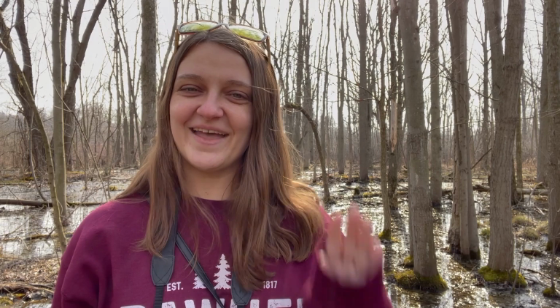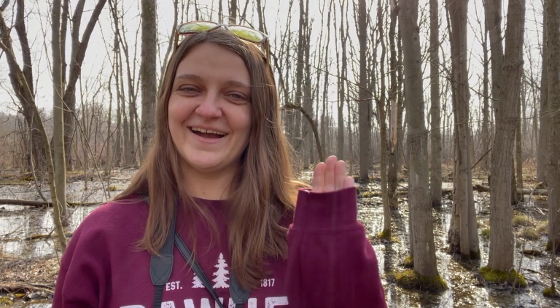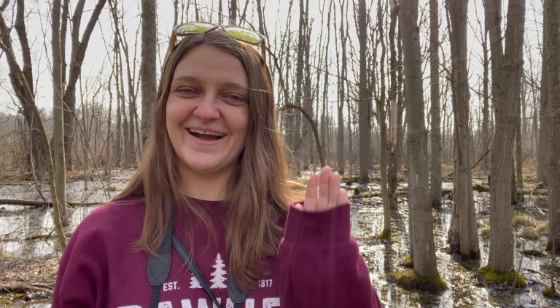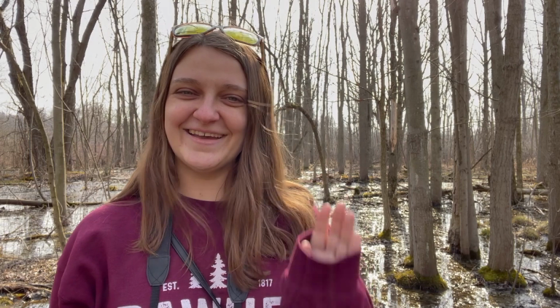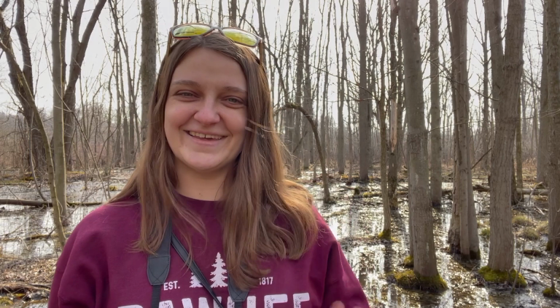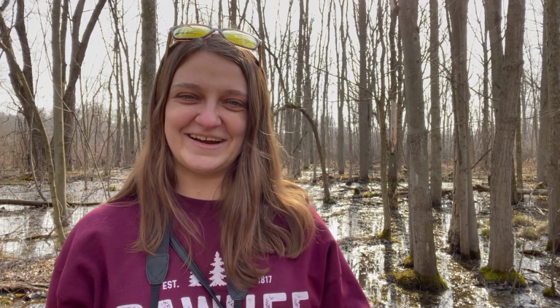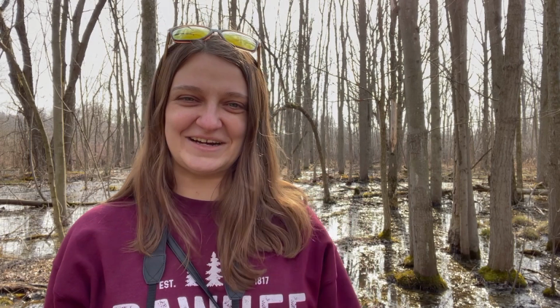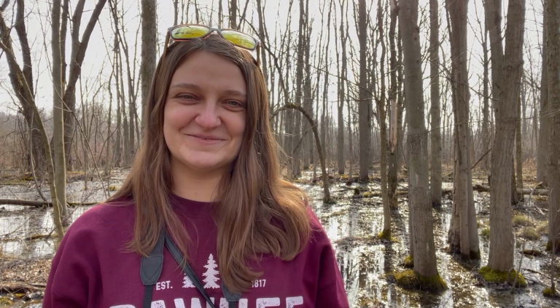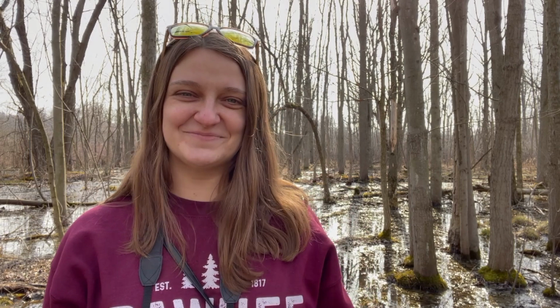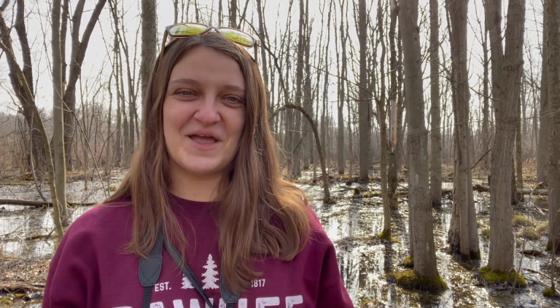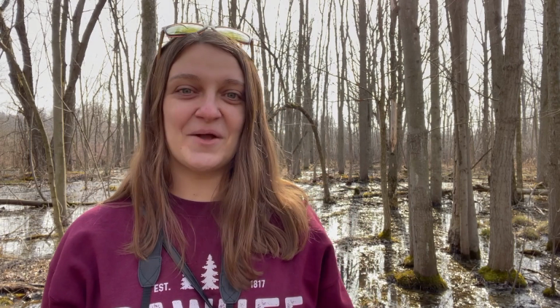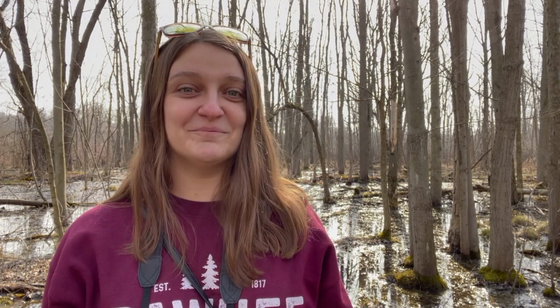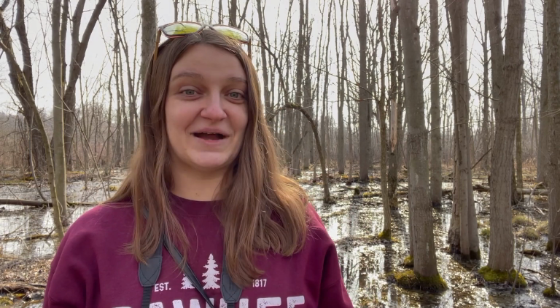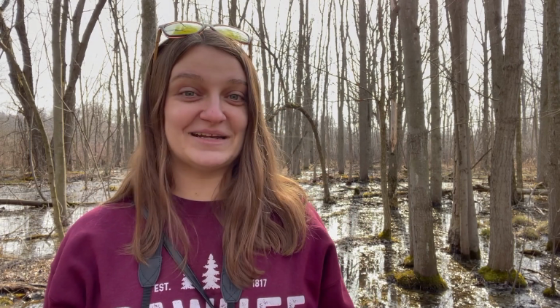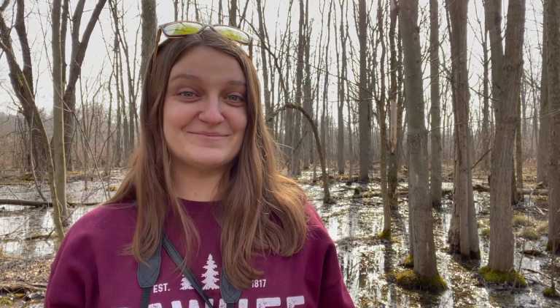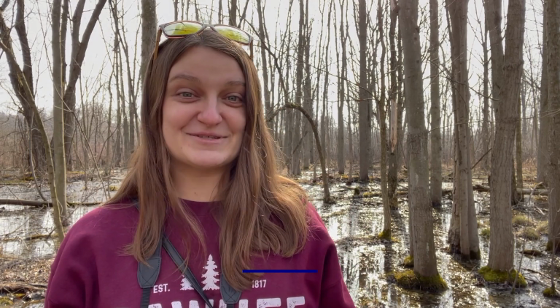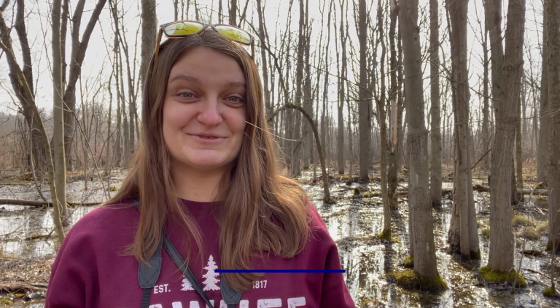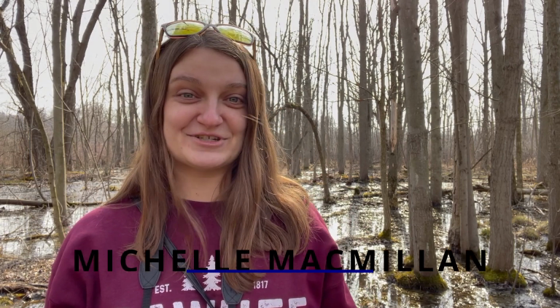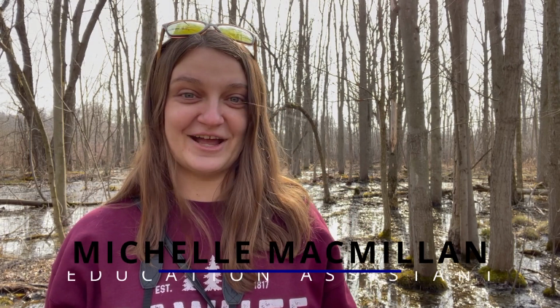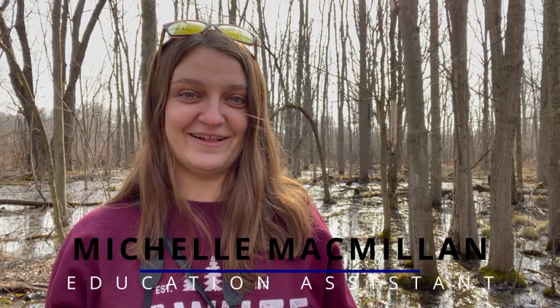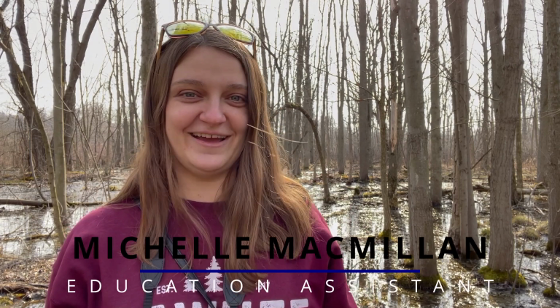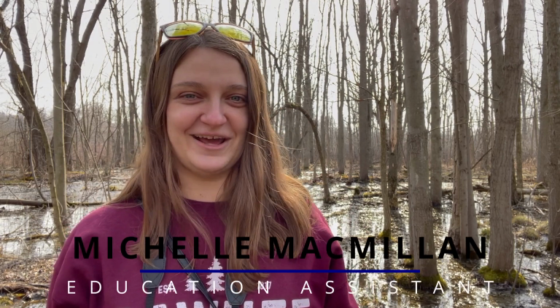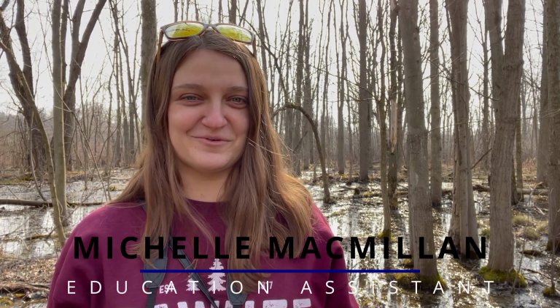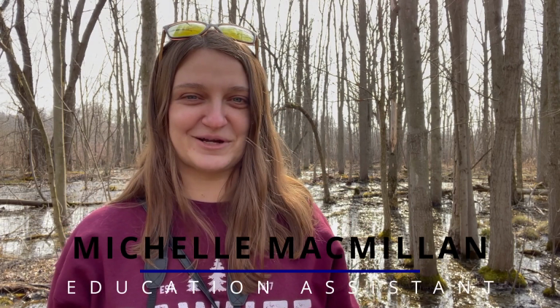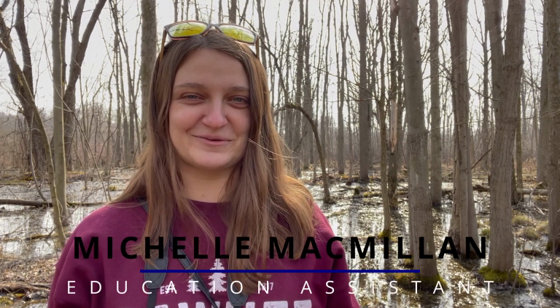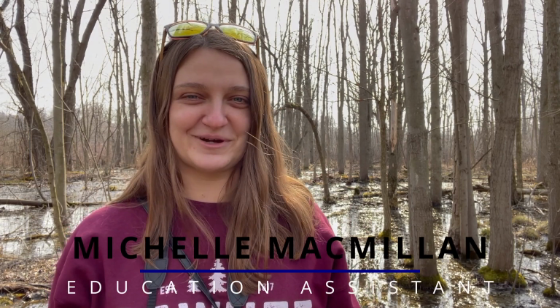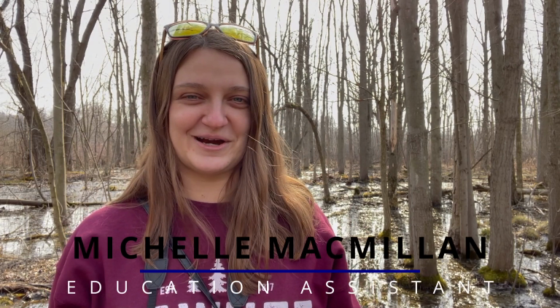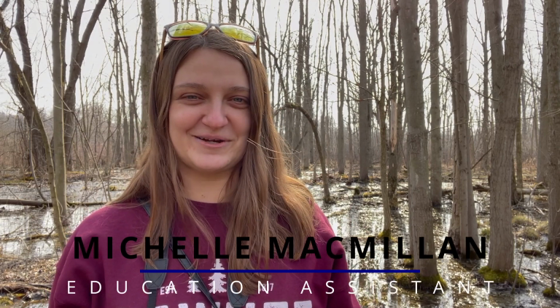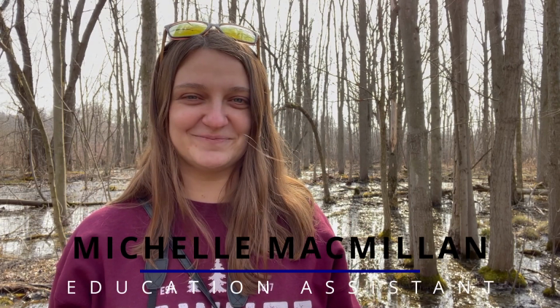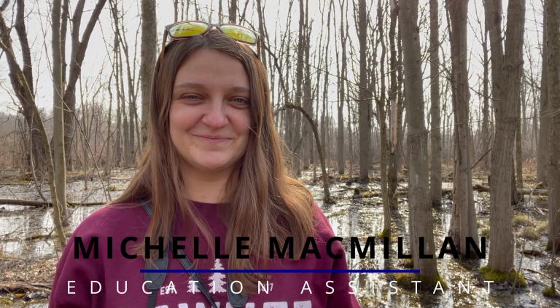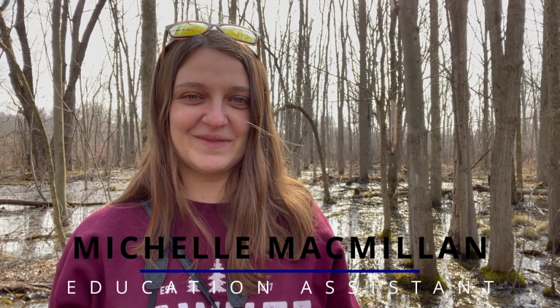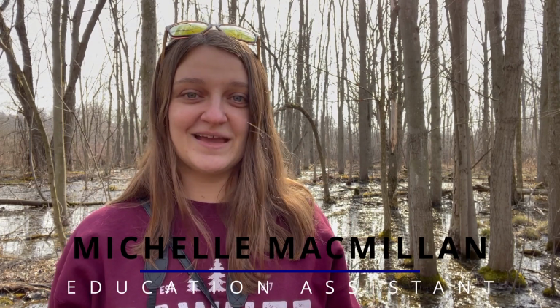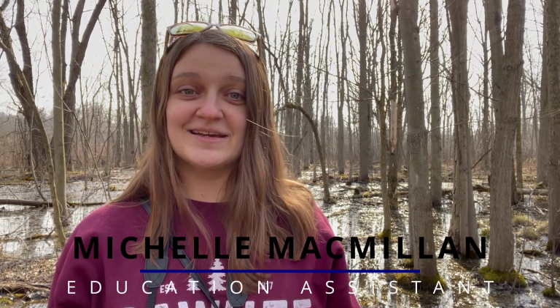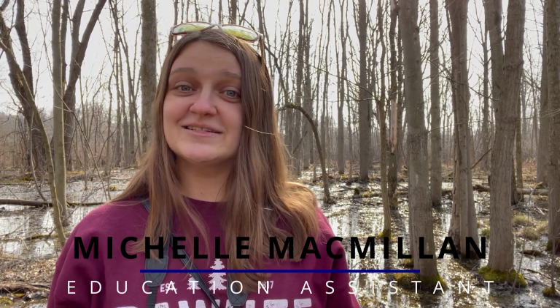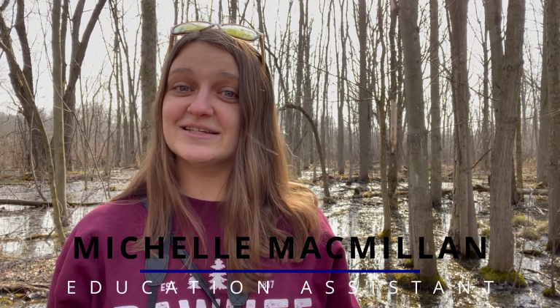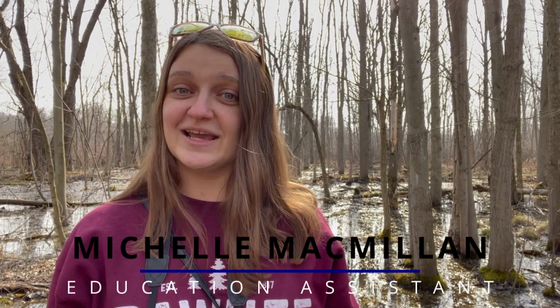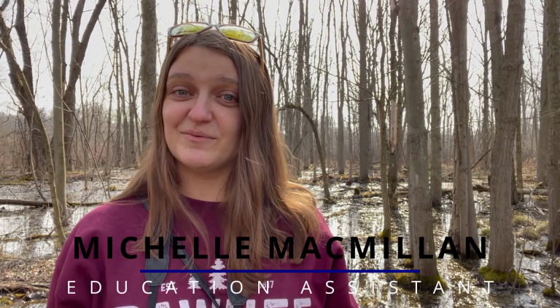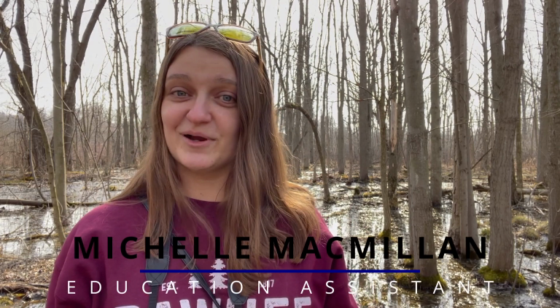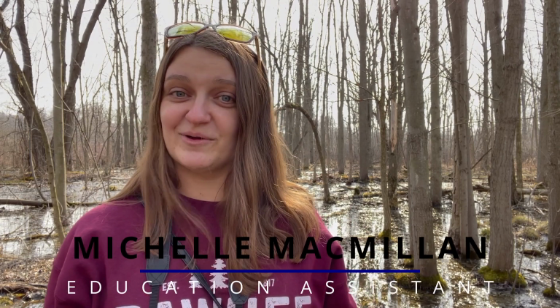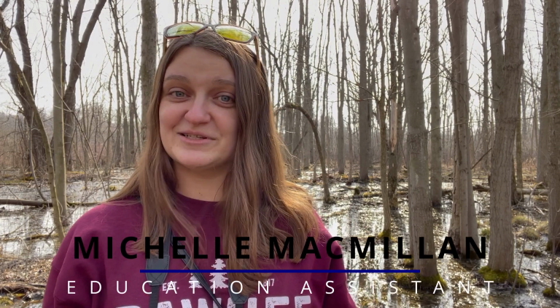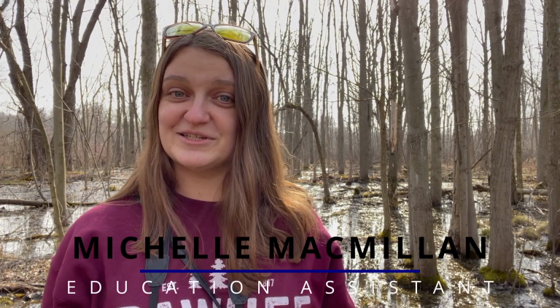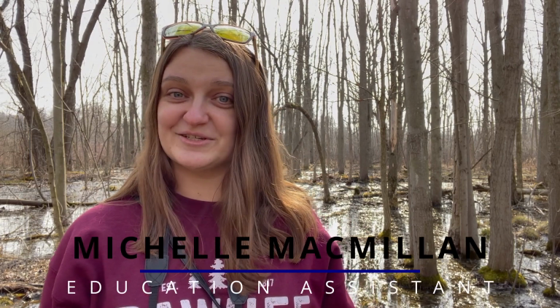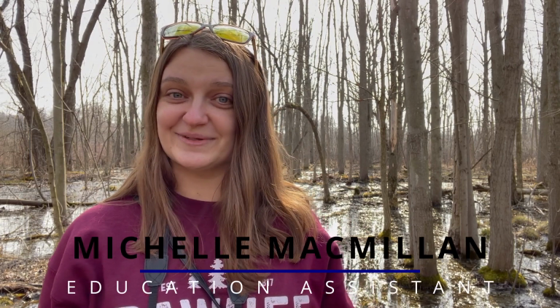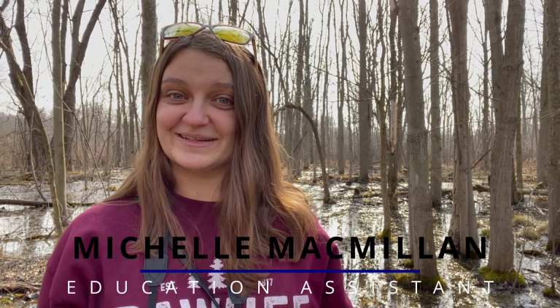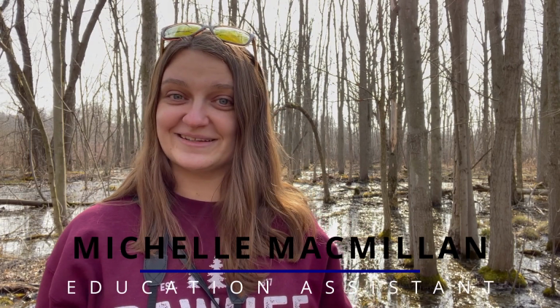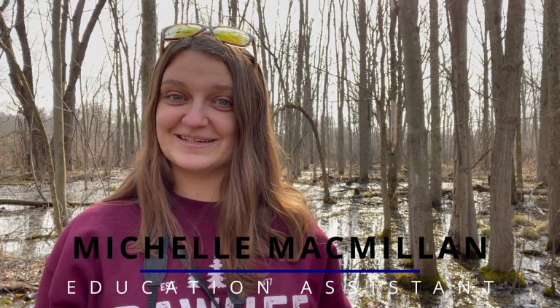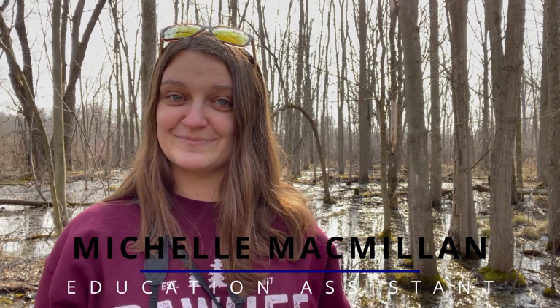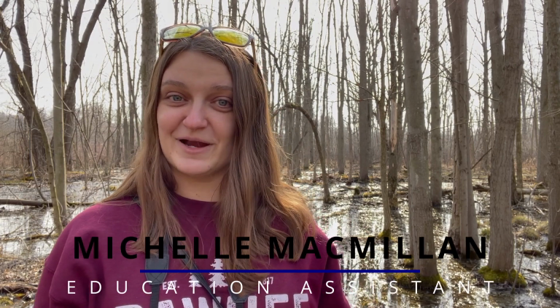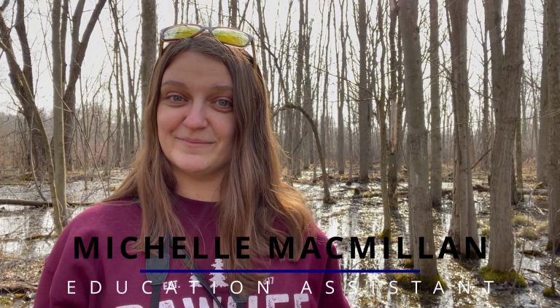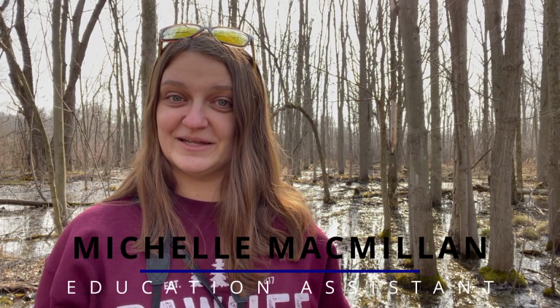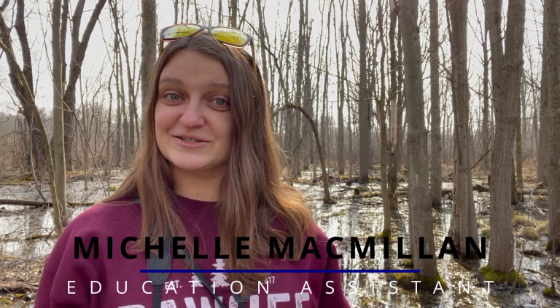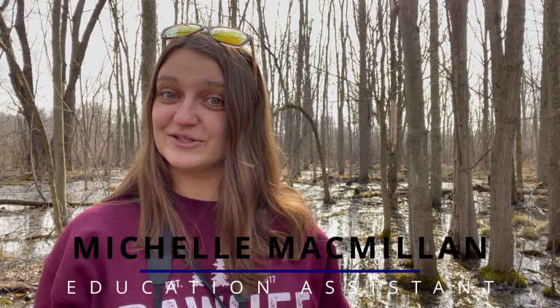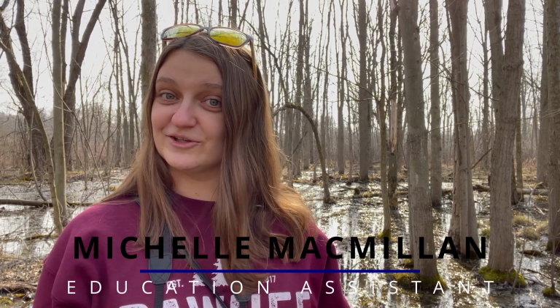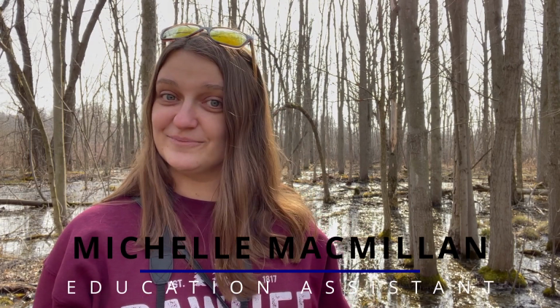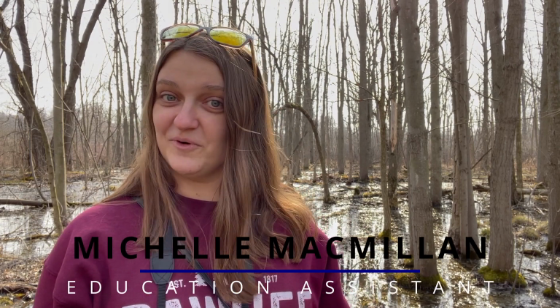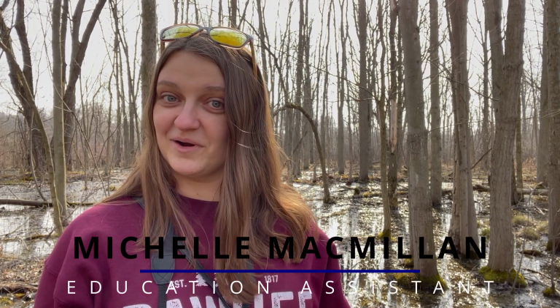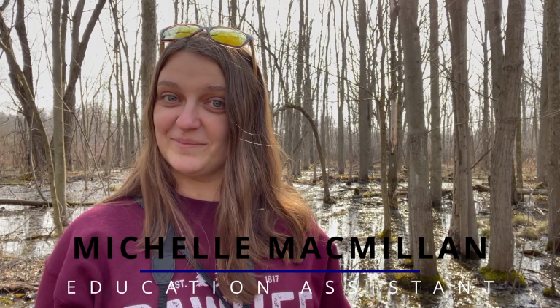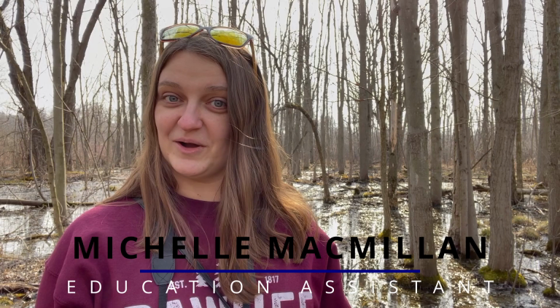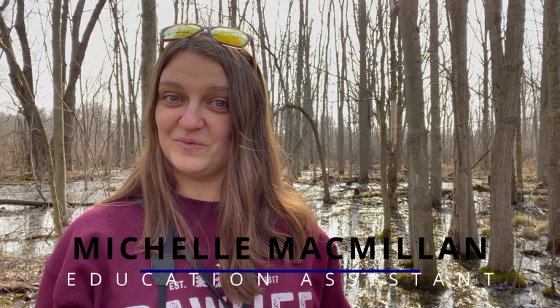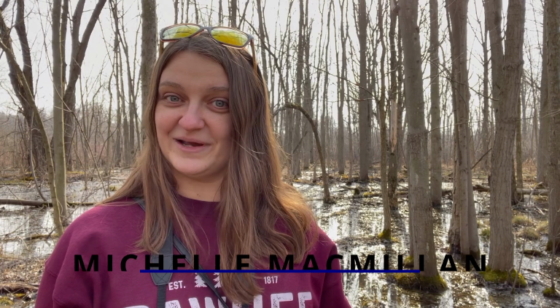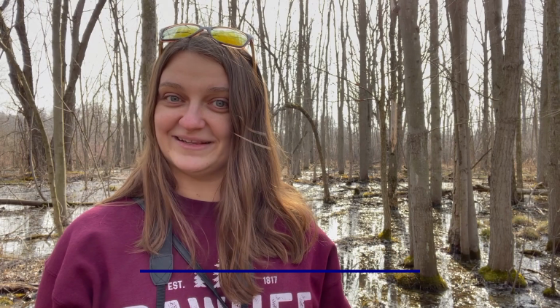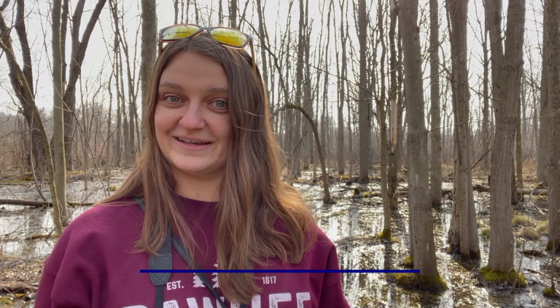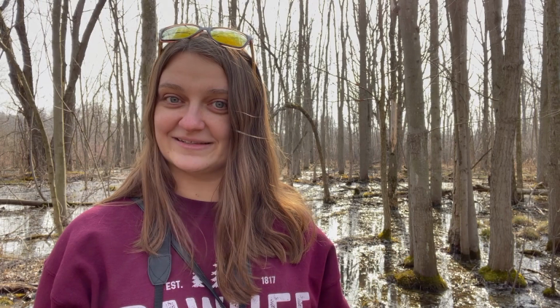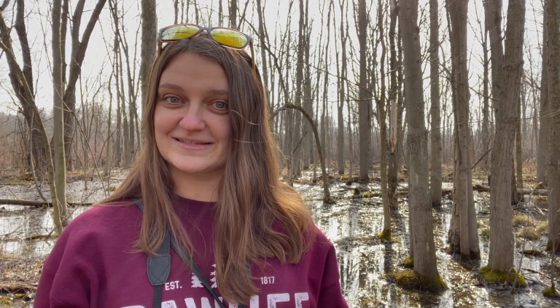Hi there, my name is Michelle and I work at Rare. Today we're going to do a little experiment to learn more about wetlands.